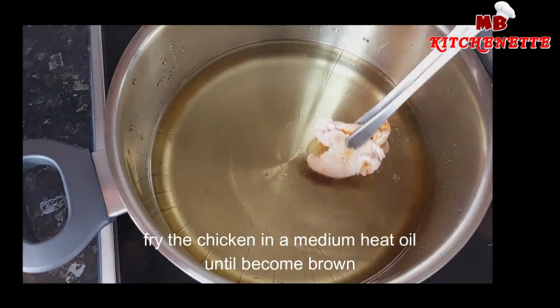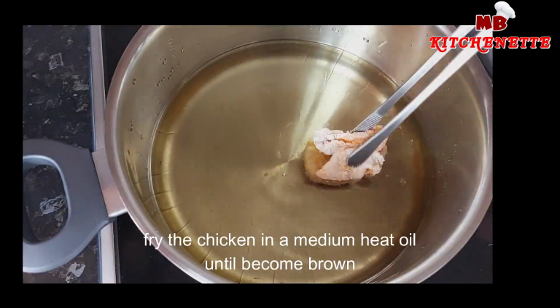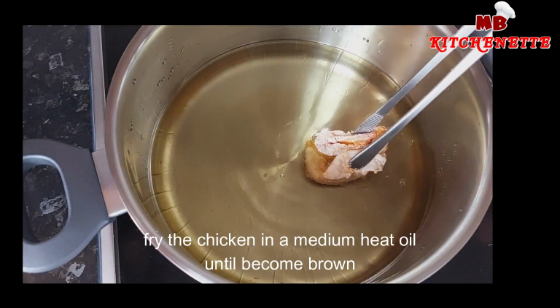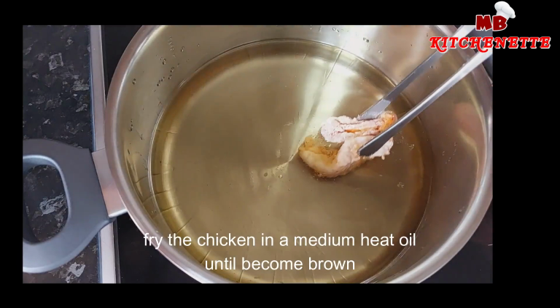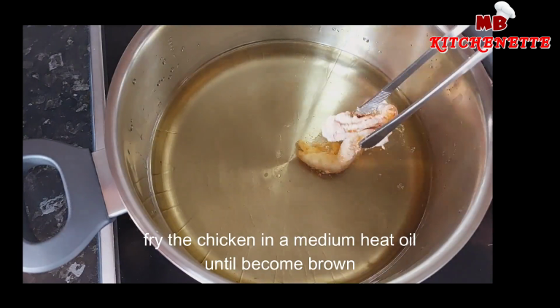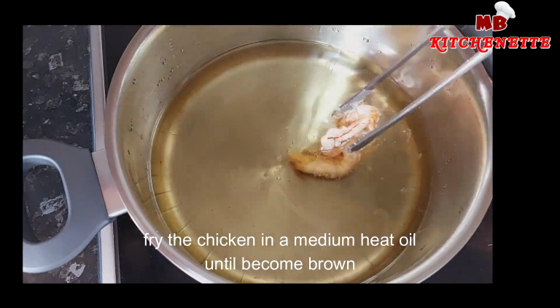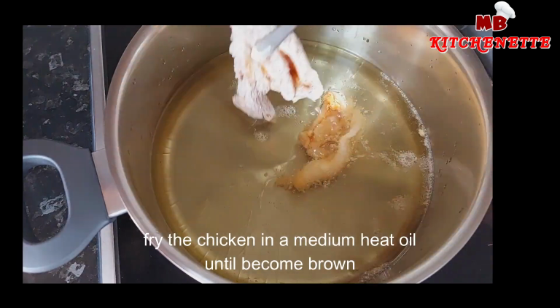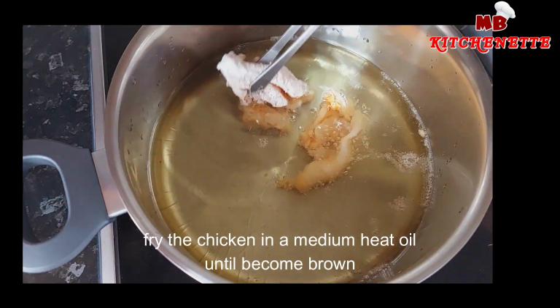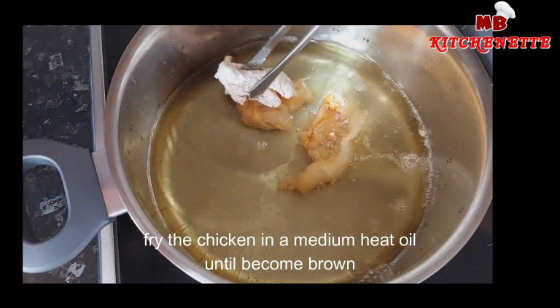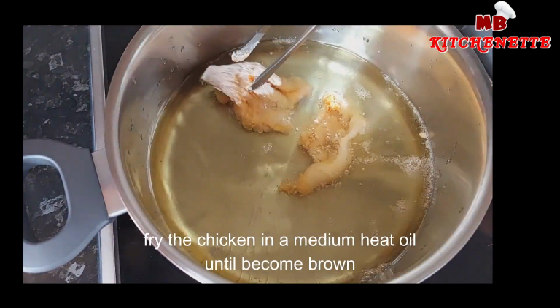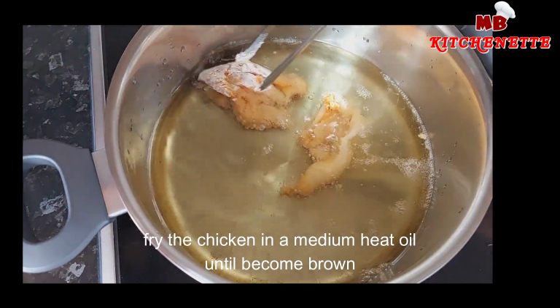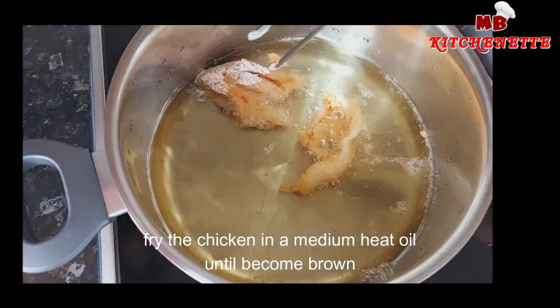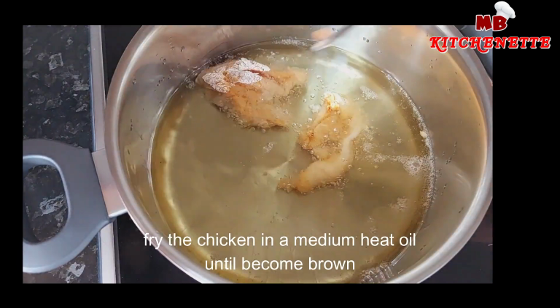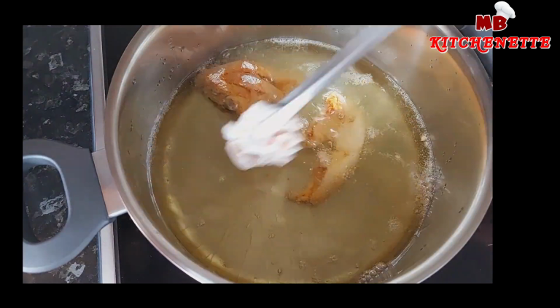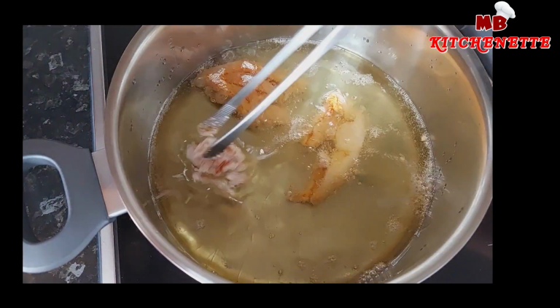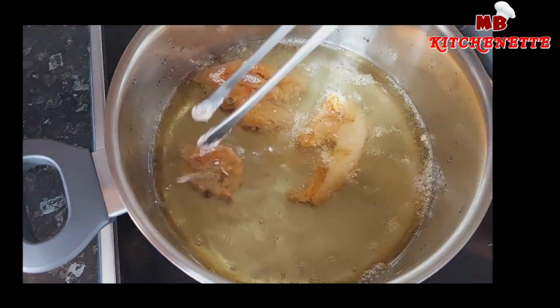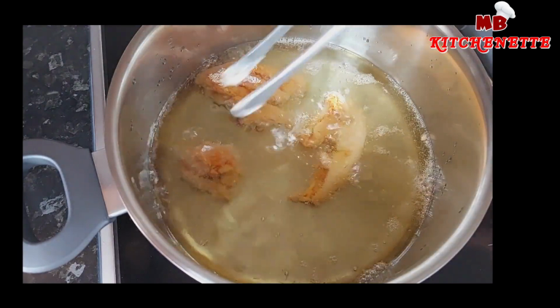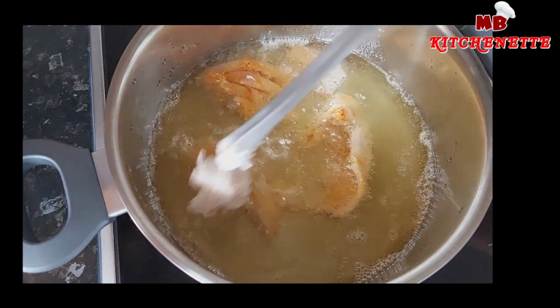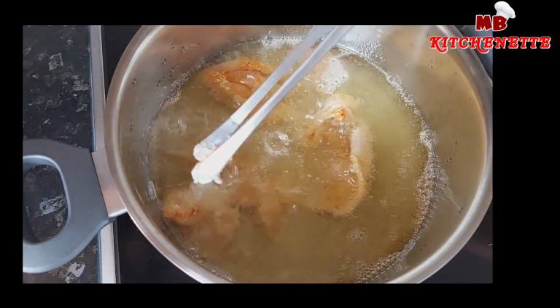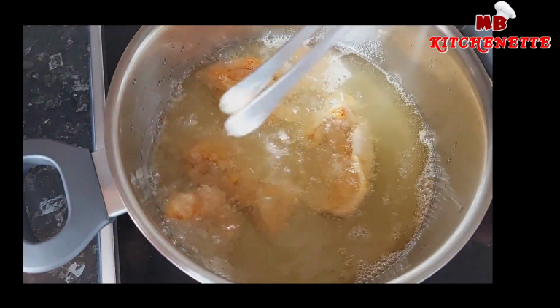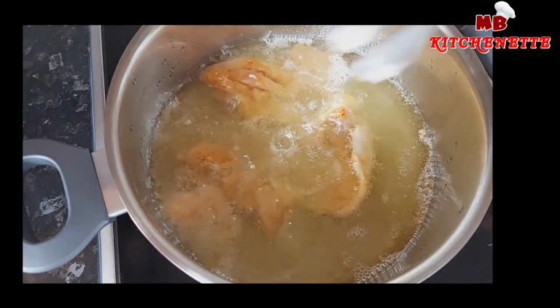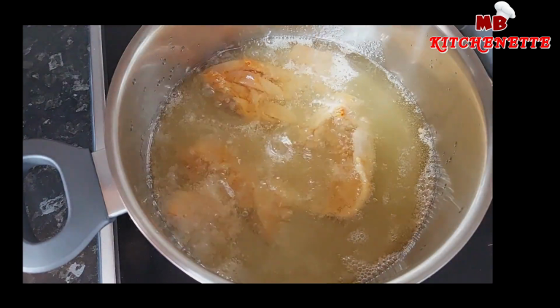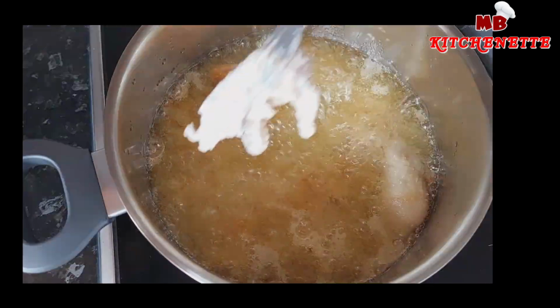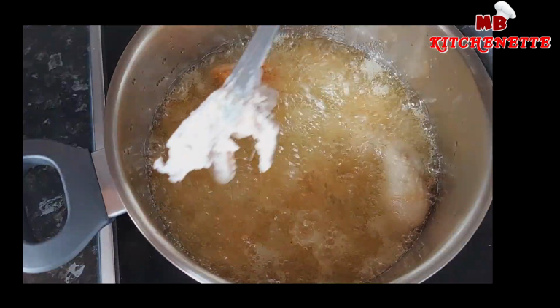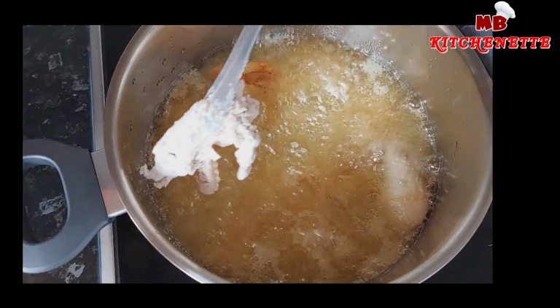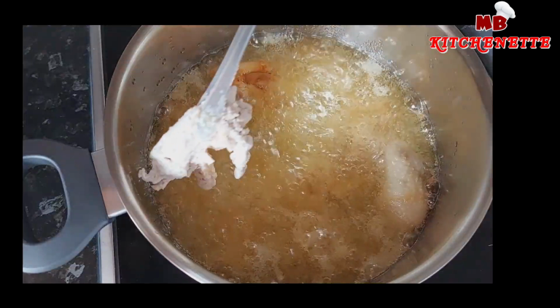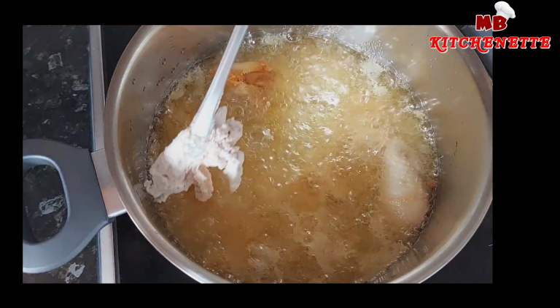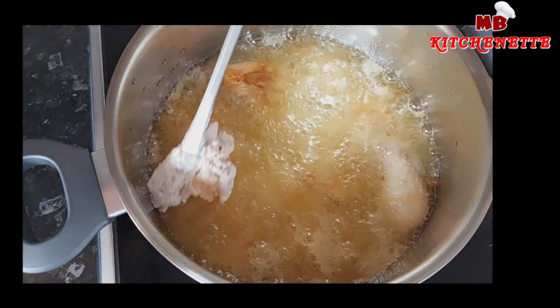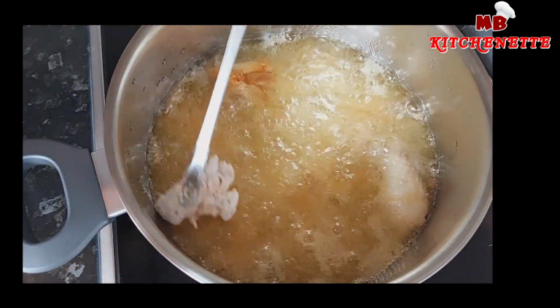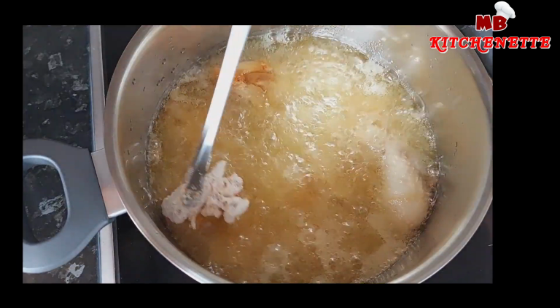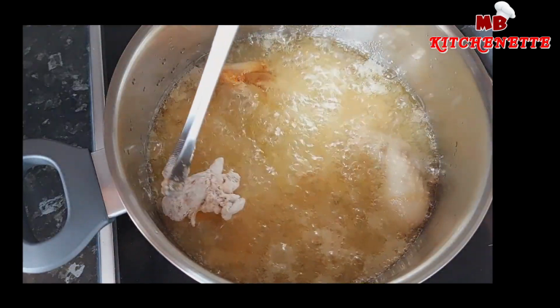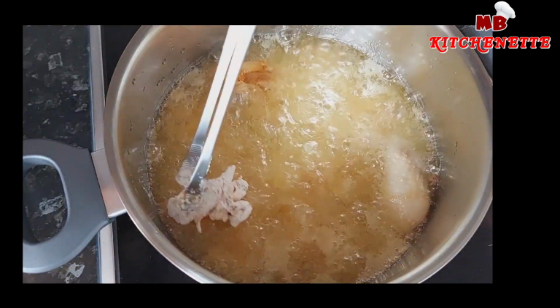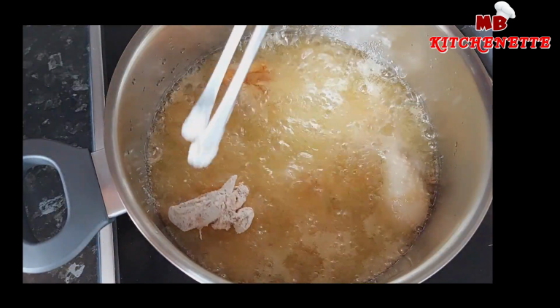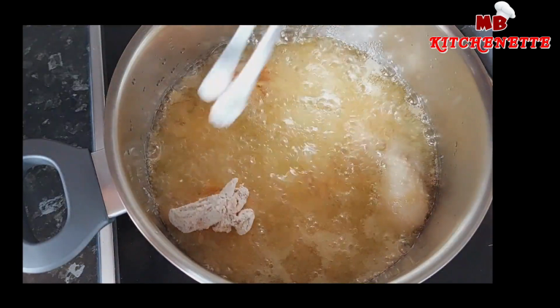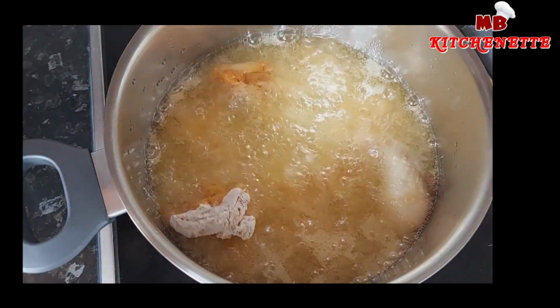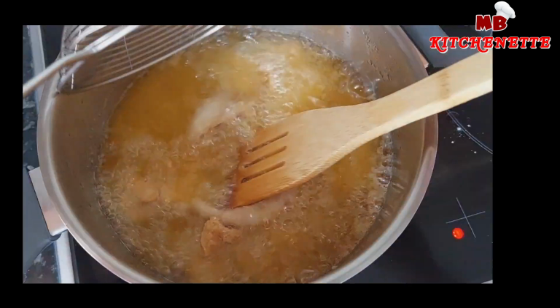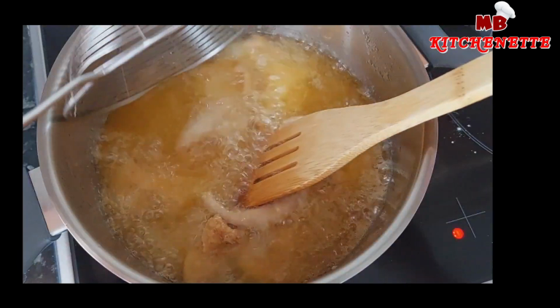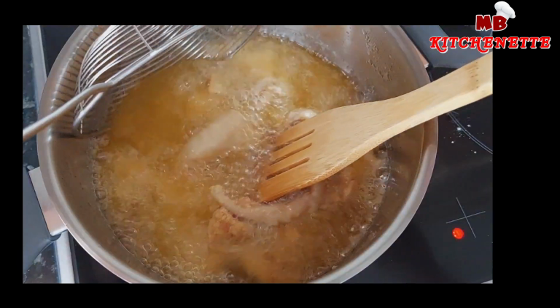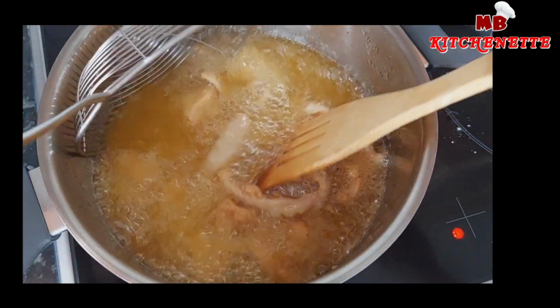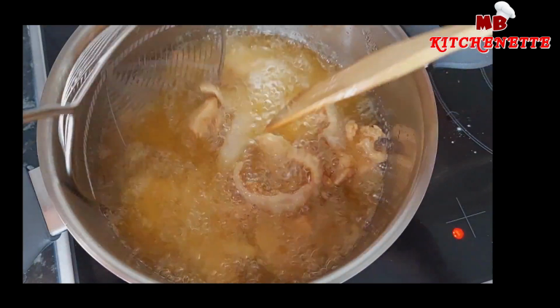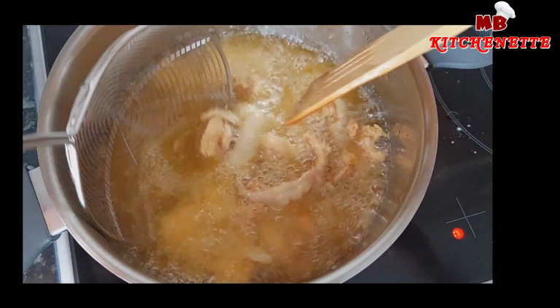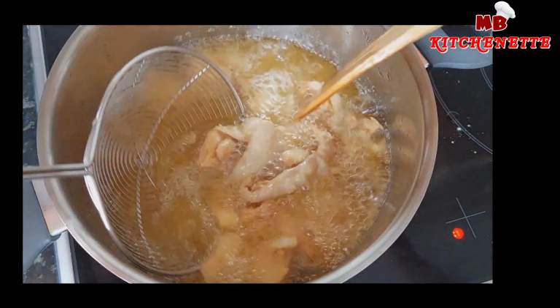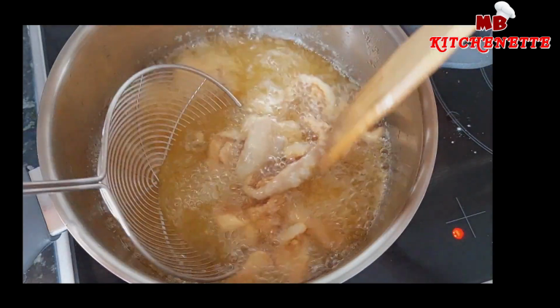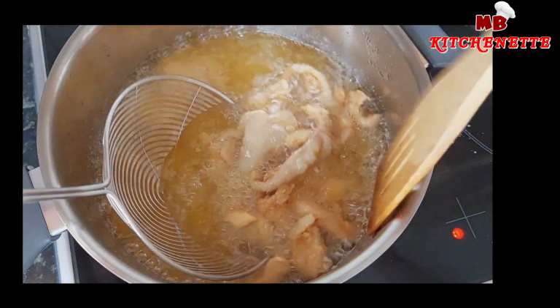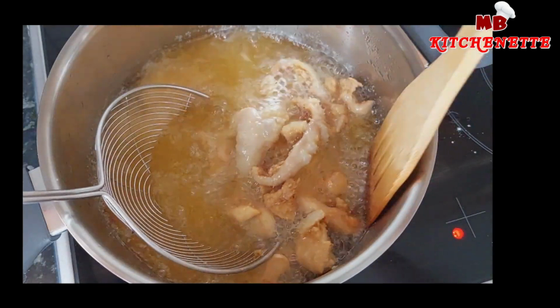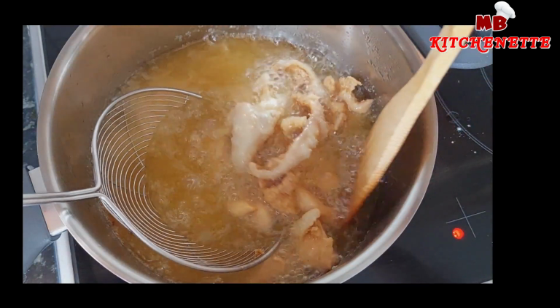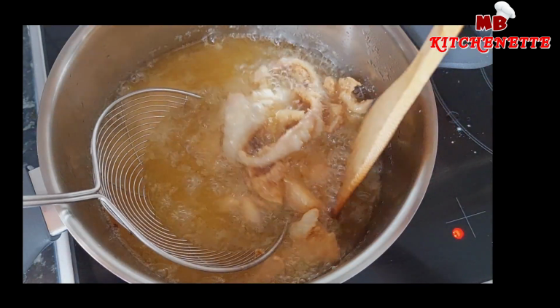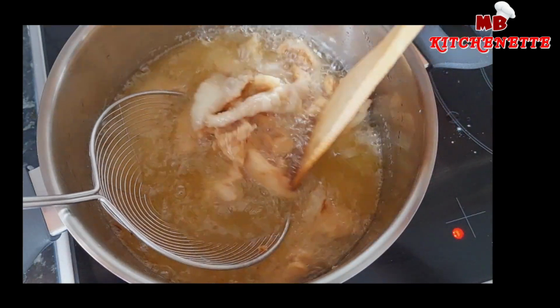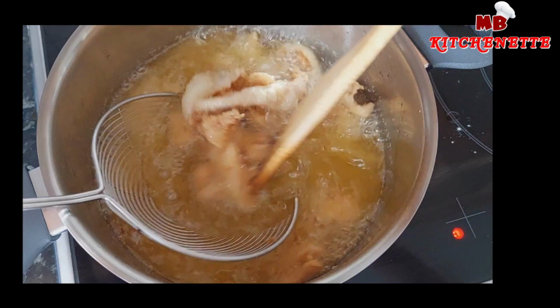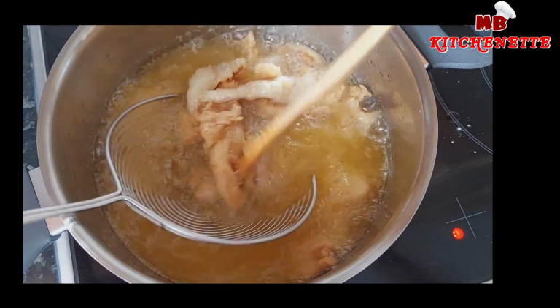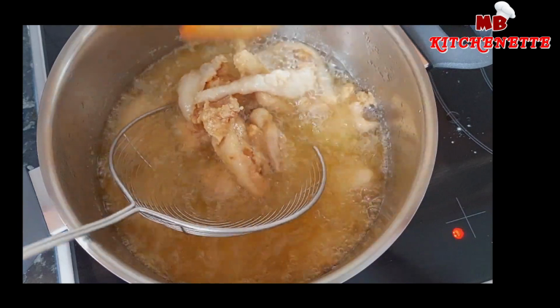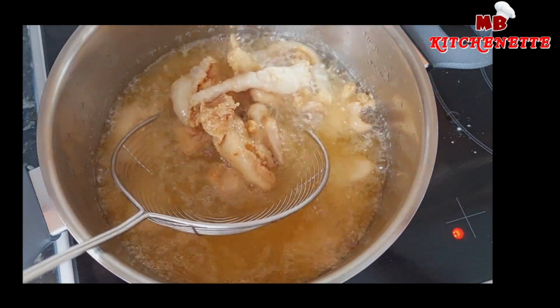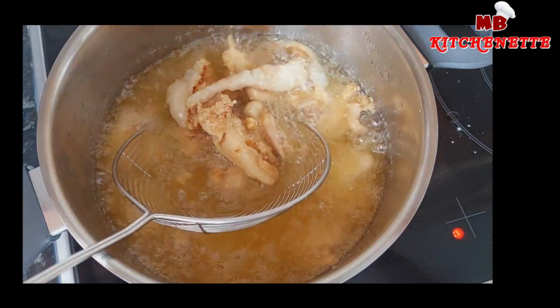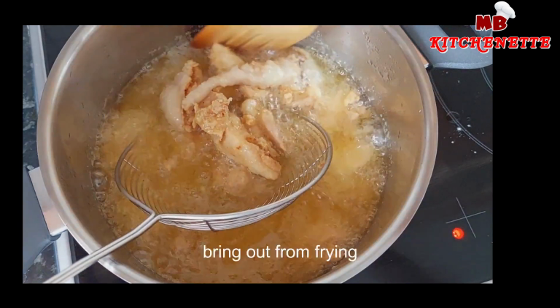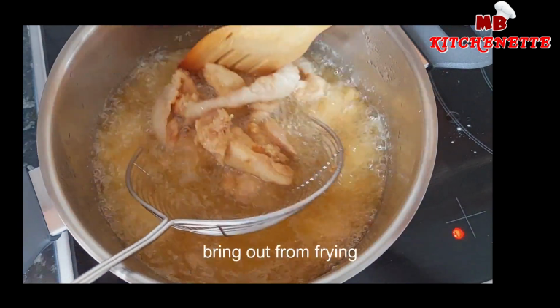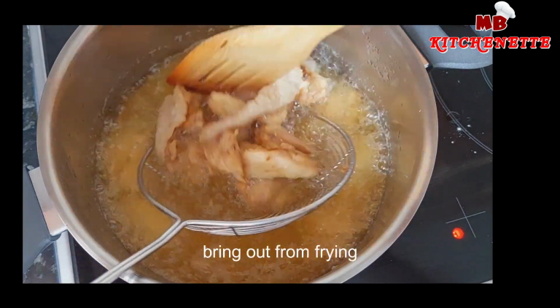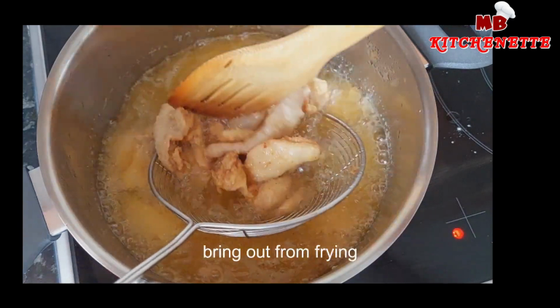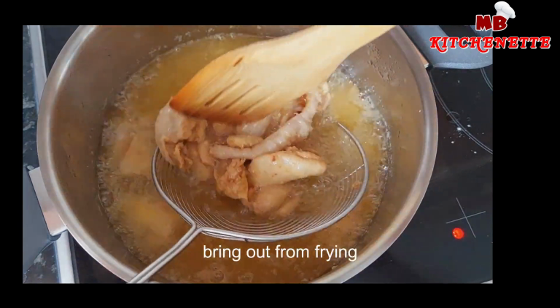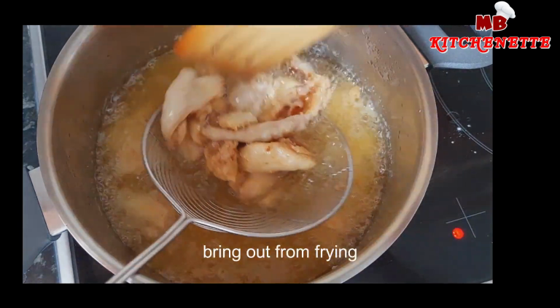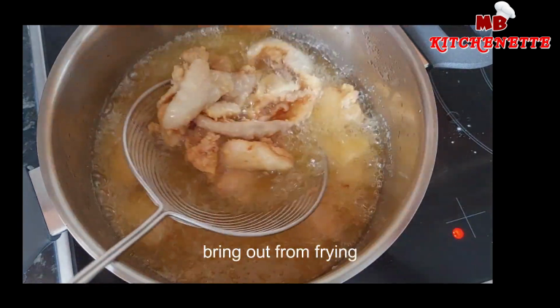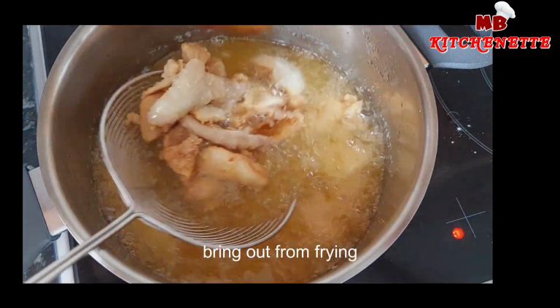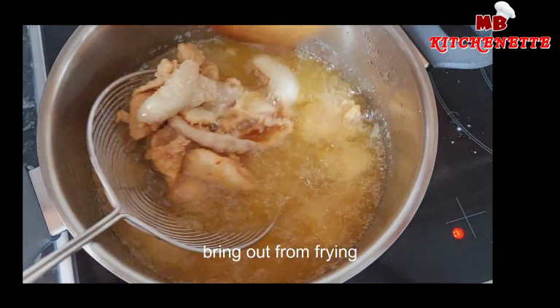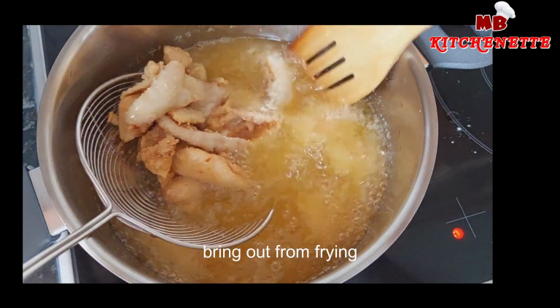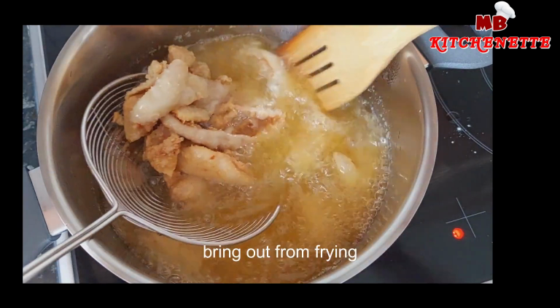Start frying on low heat until the chicken turns brown. Then remove it and let it rest for a few minutes while removing any residue from the oil.